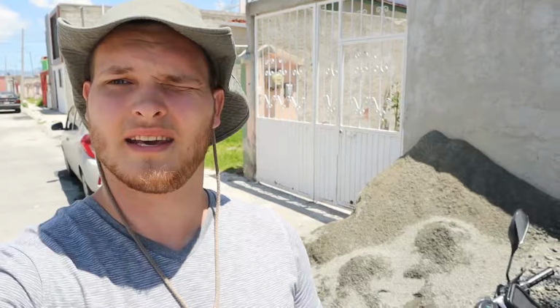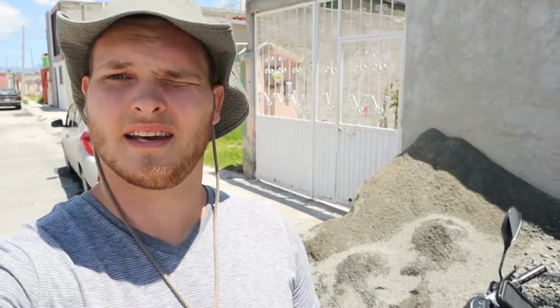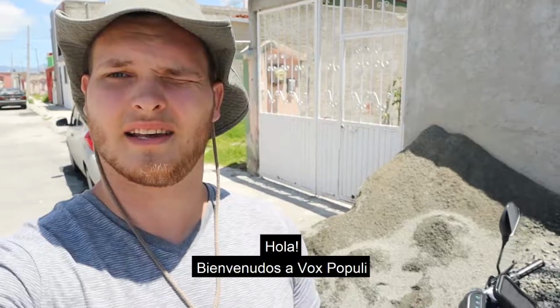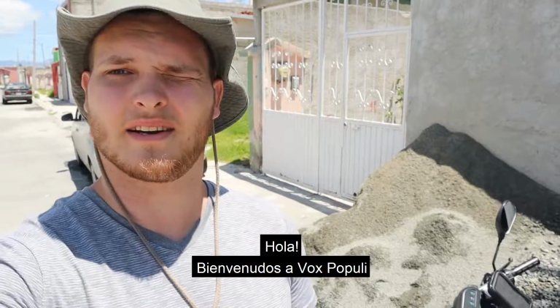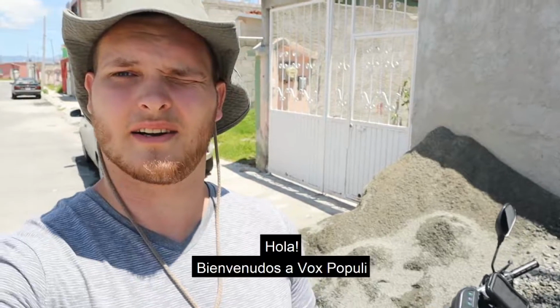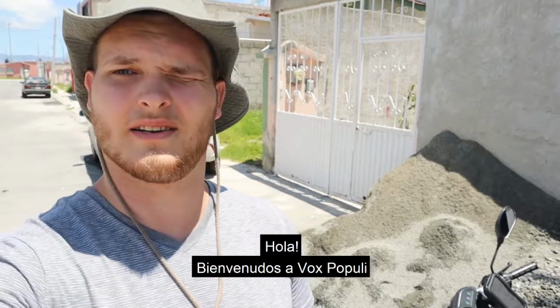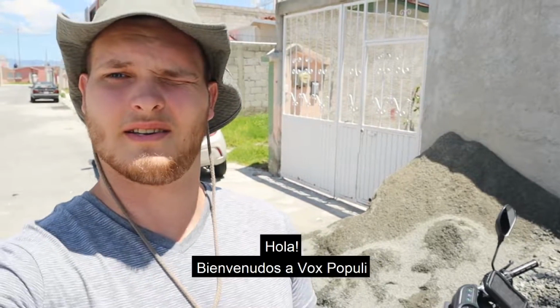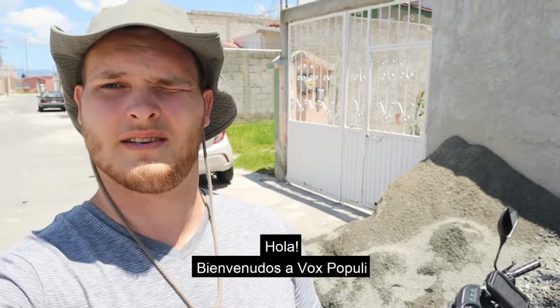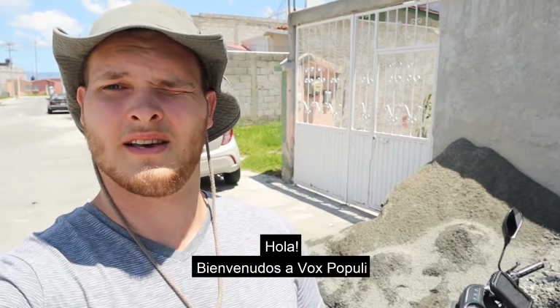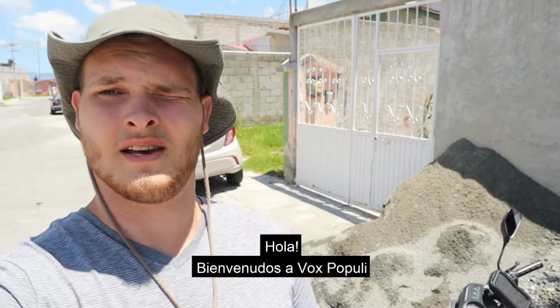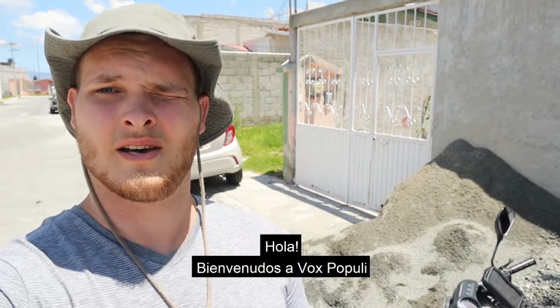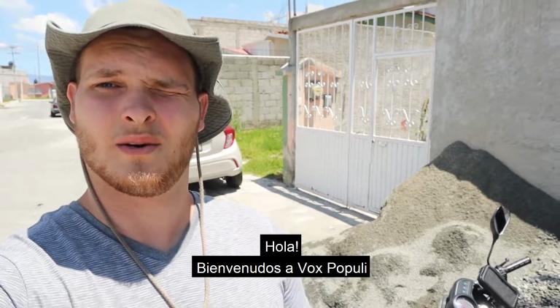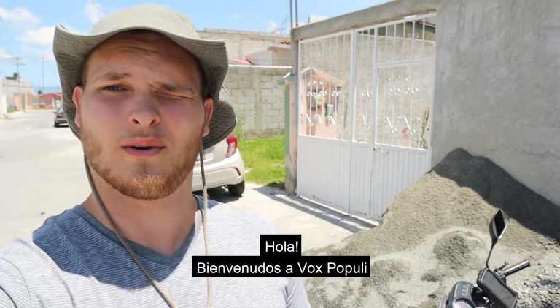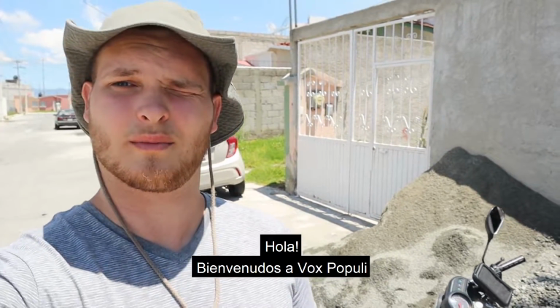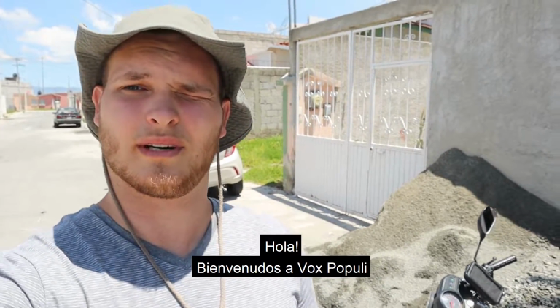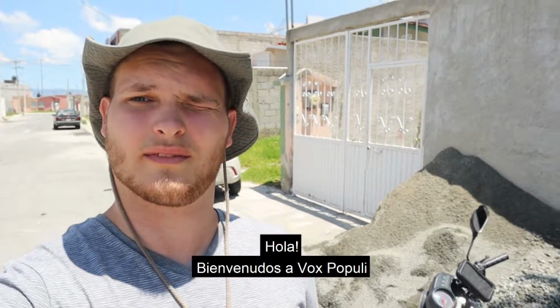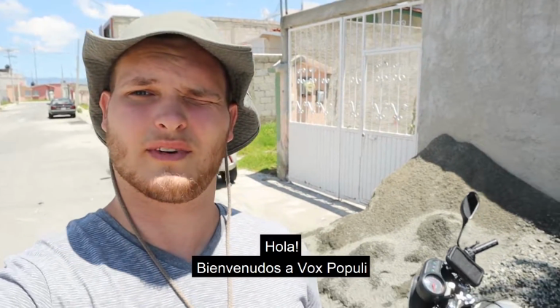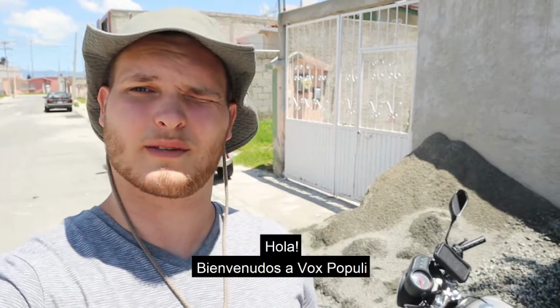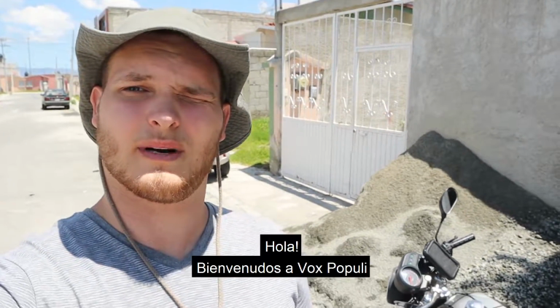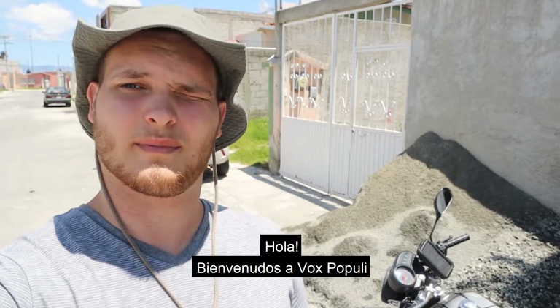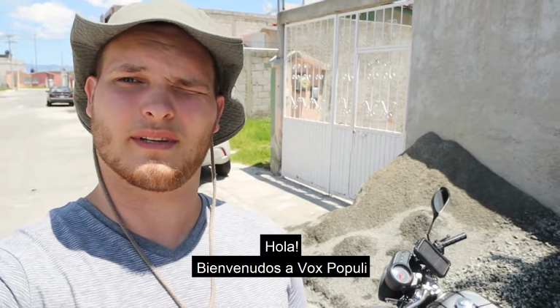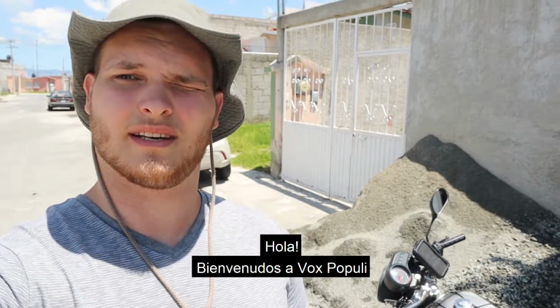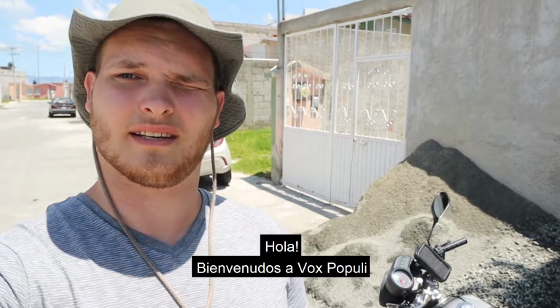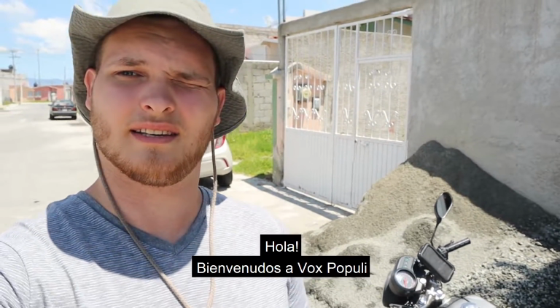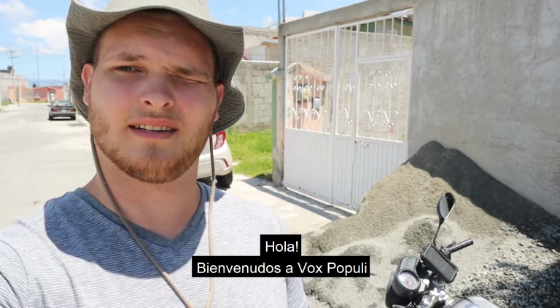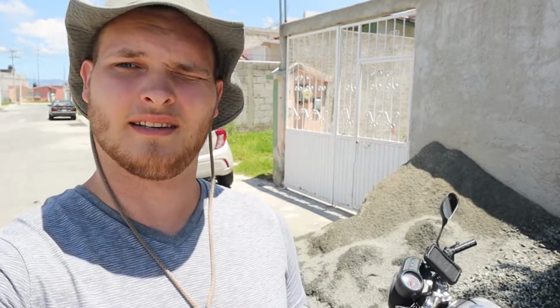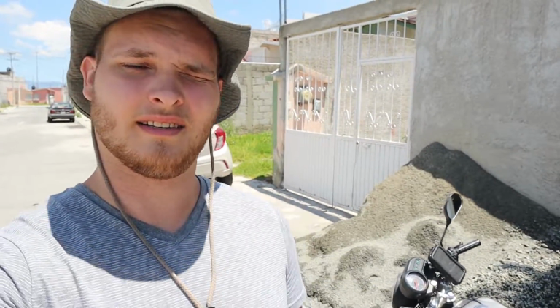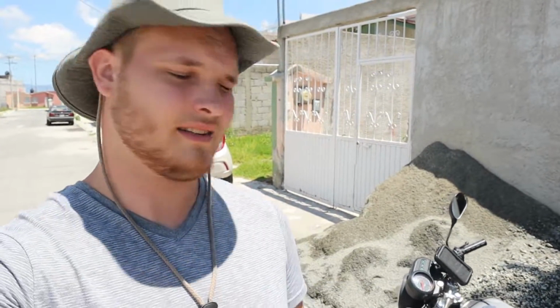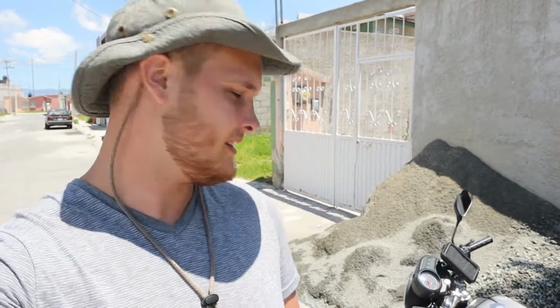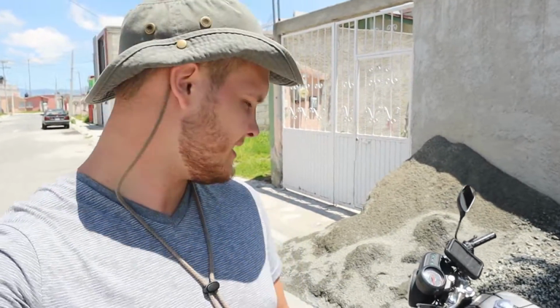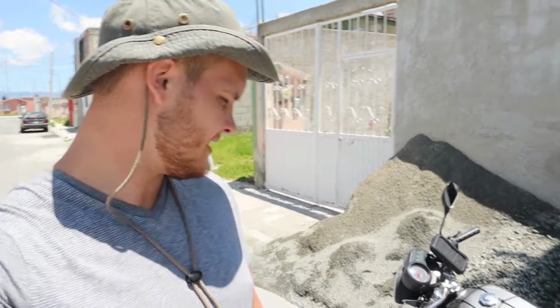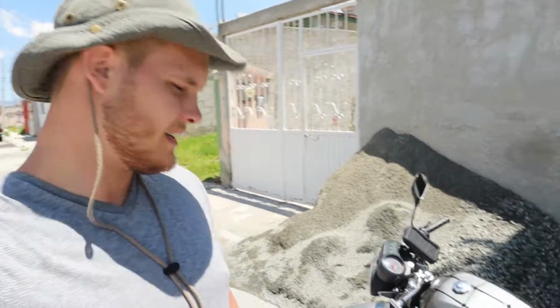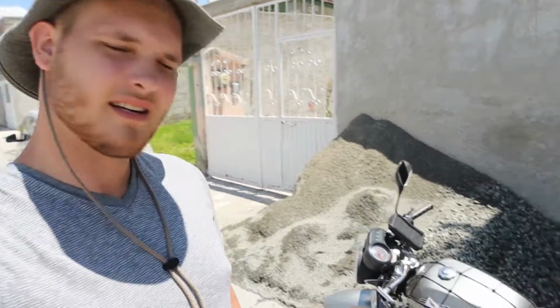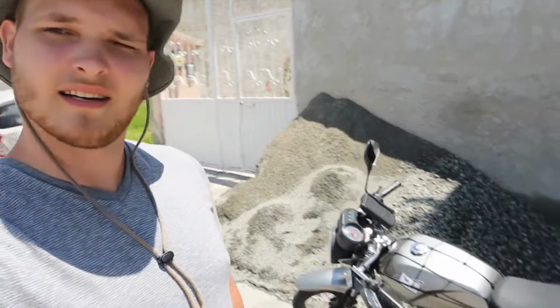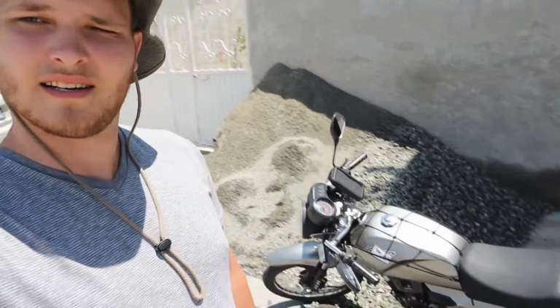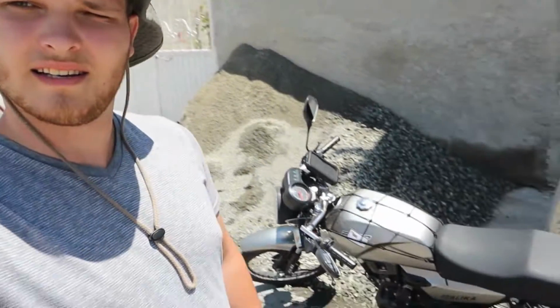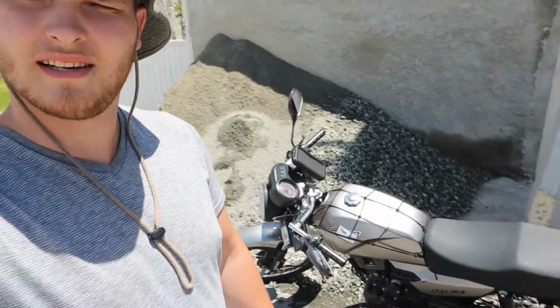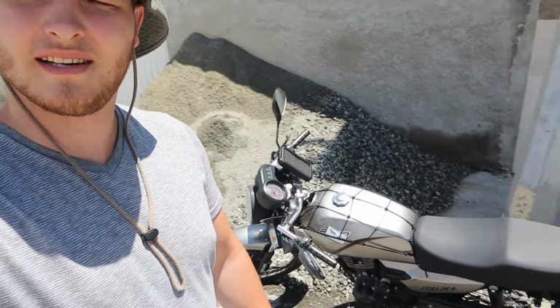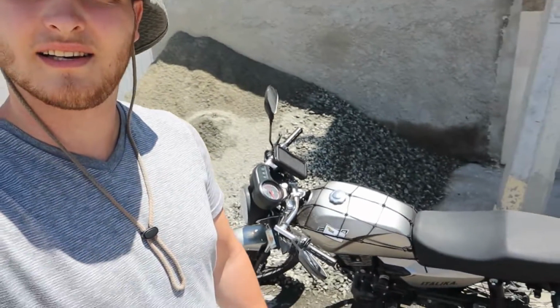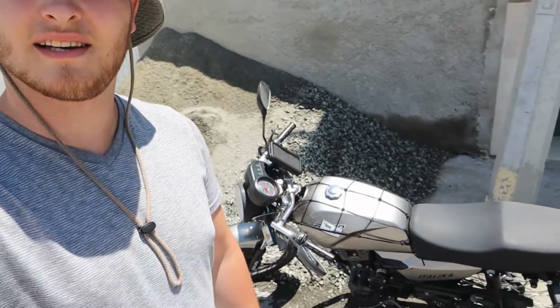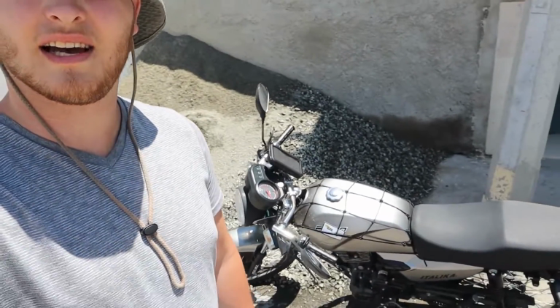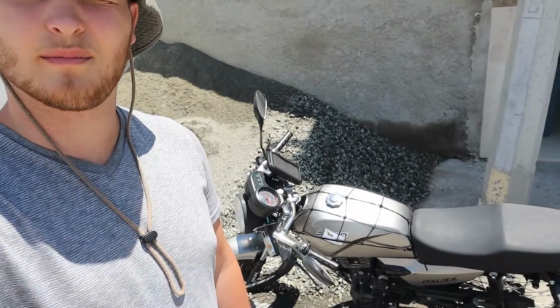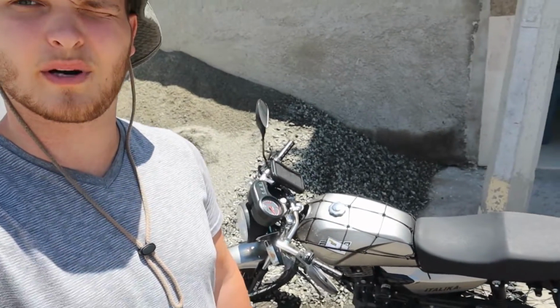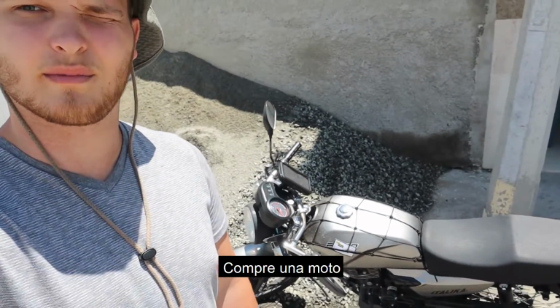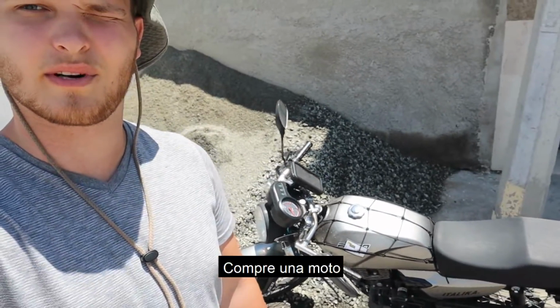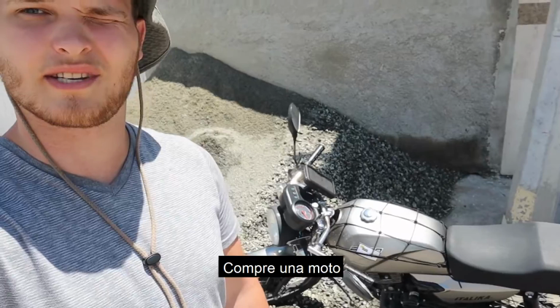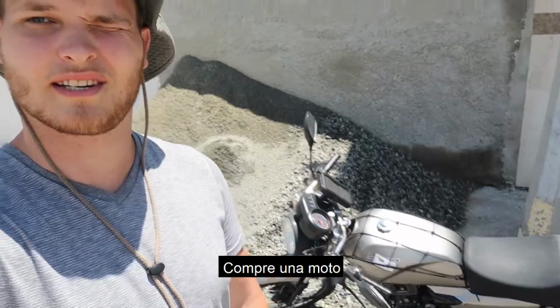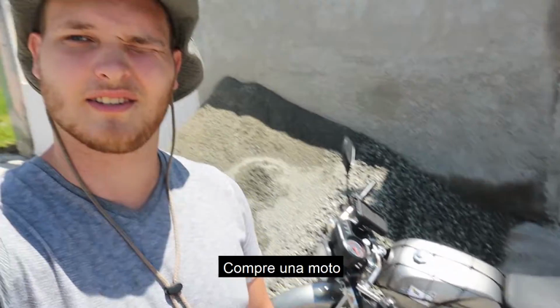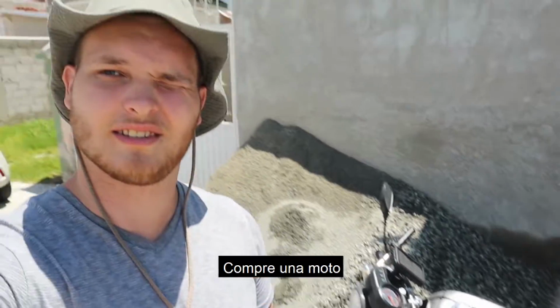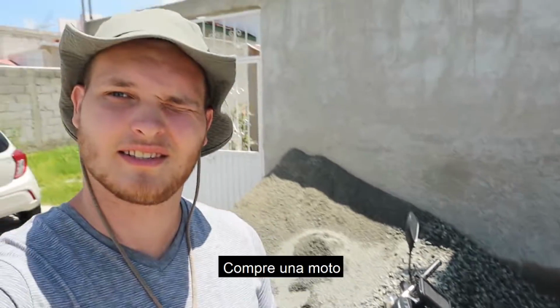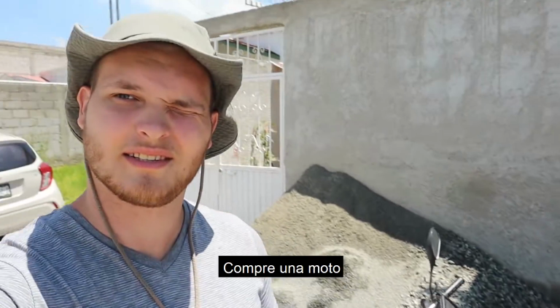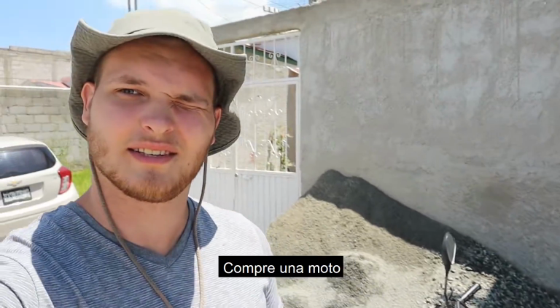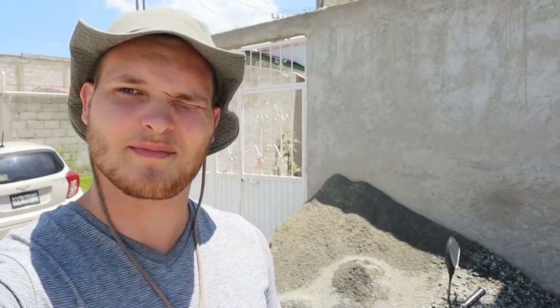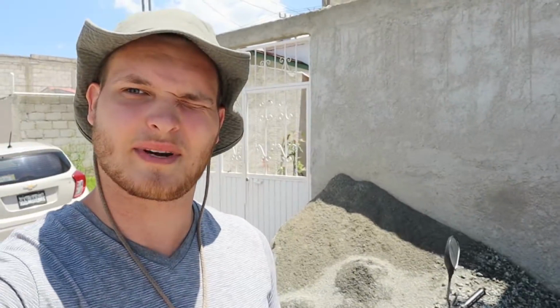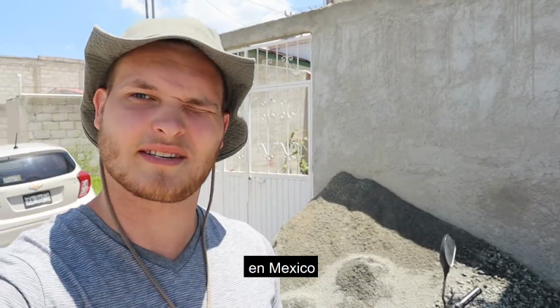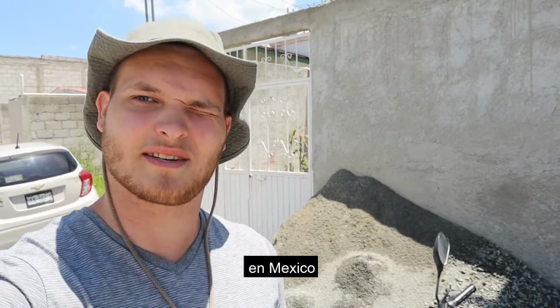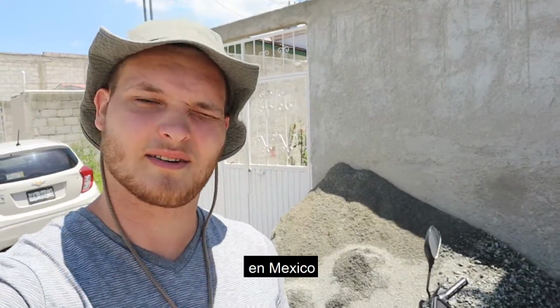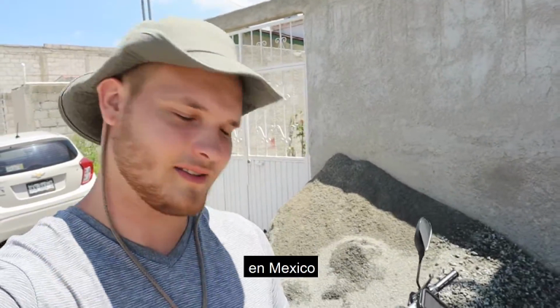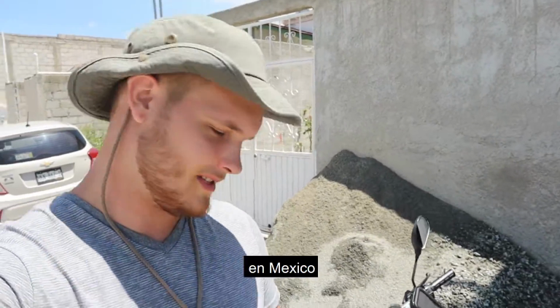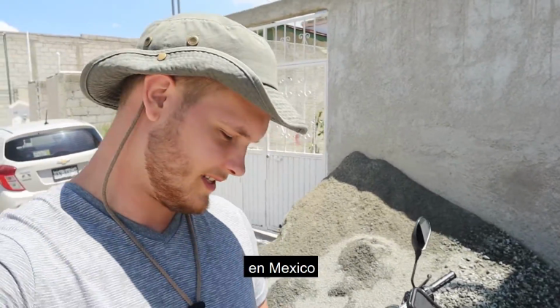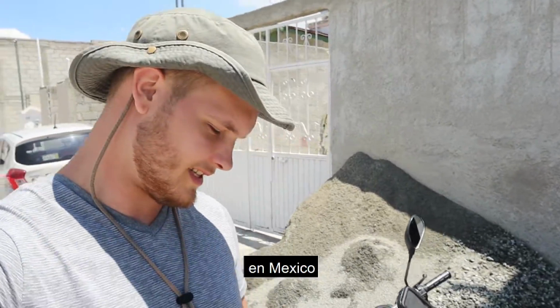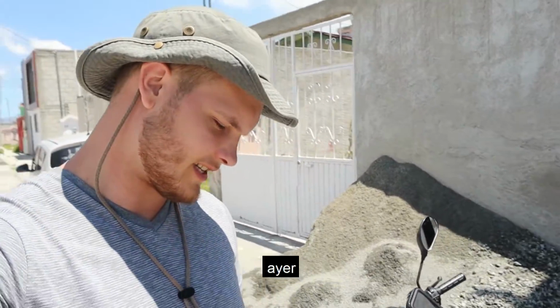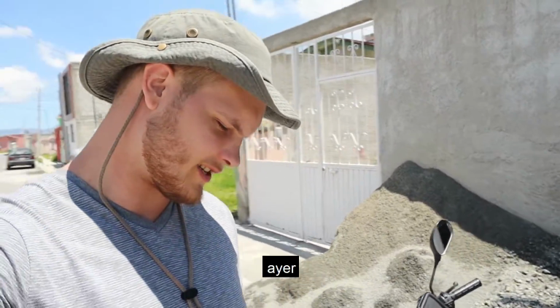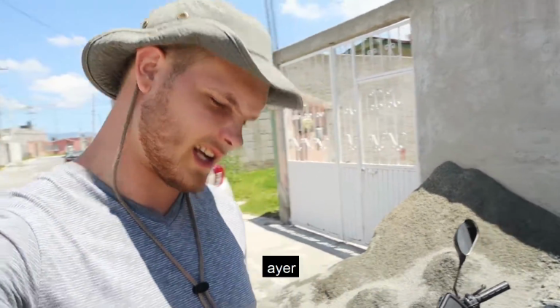Hey there, welcome back to Vox Populi. I bought a motorcycle in Mexico yesterday.